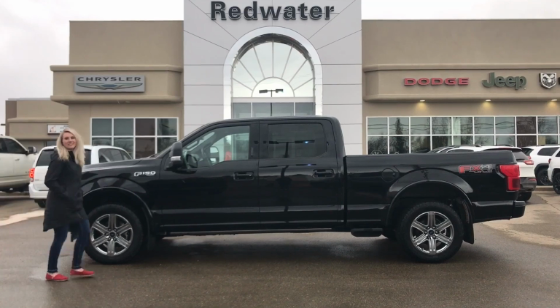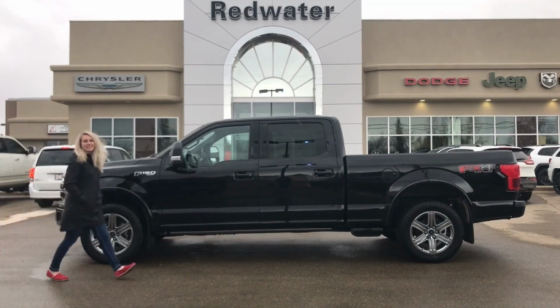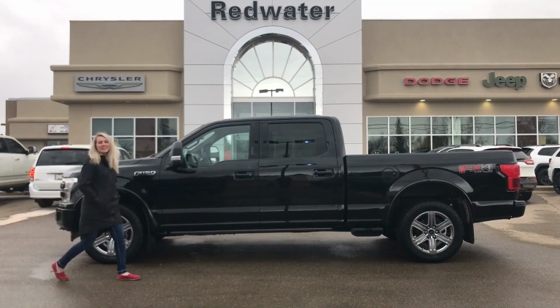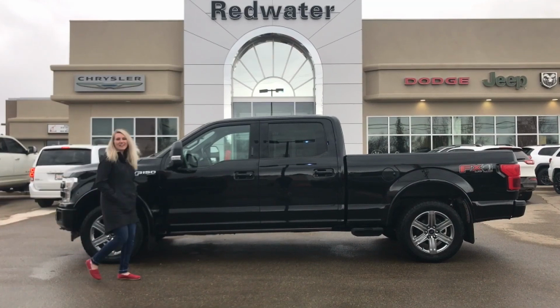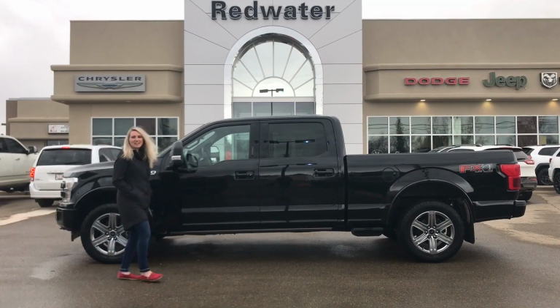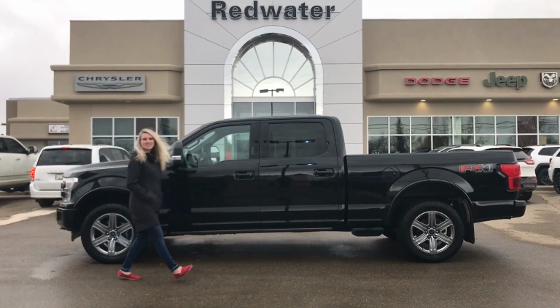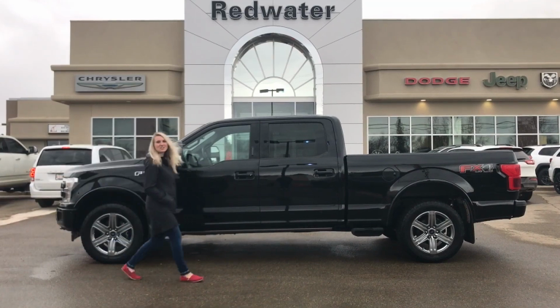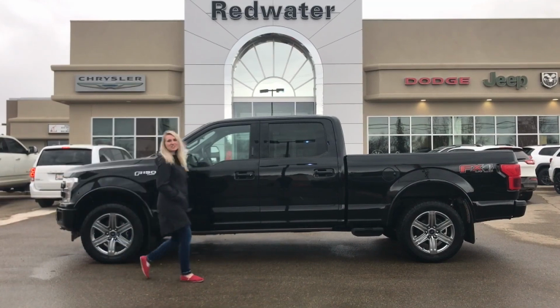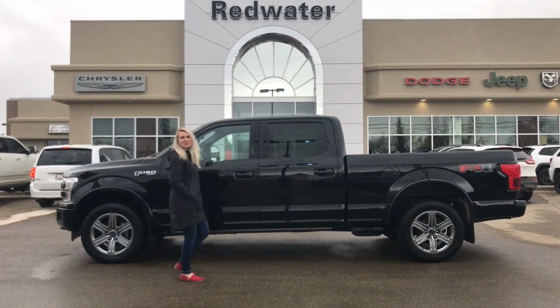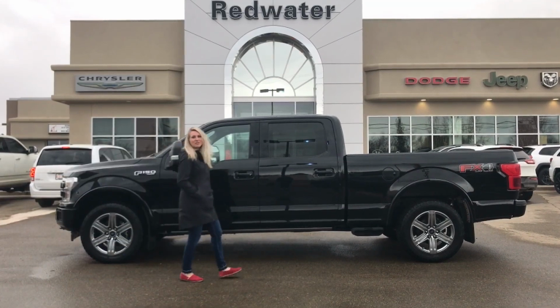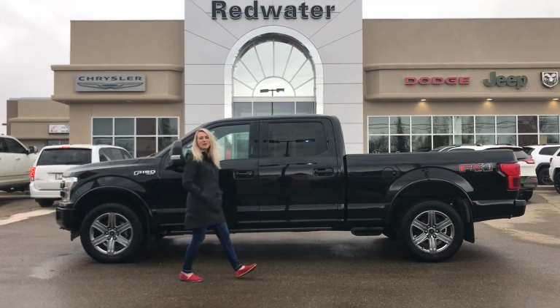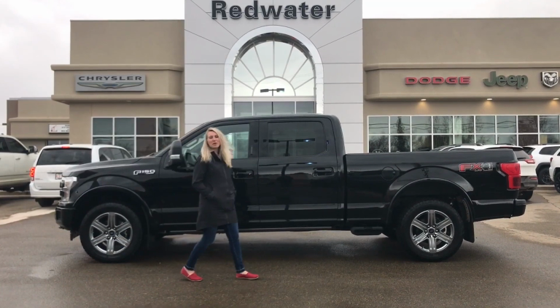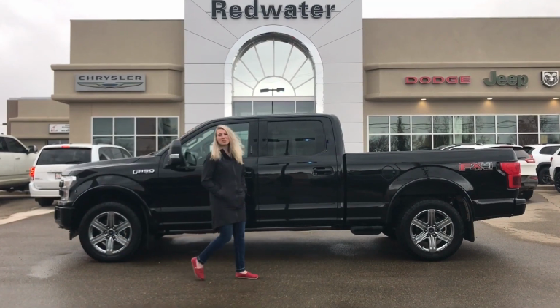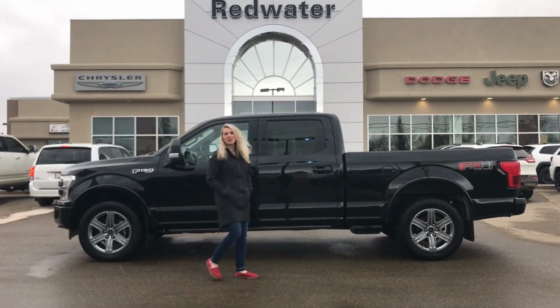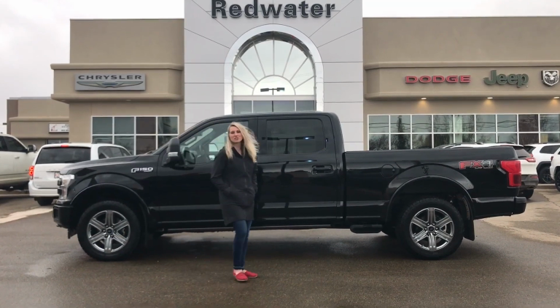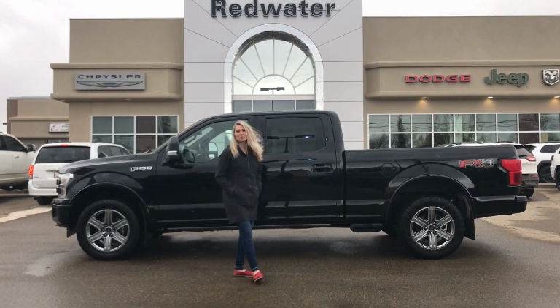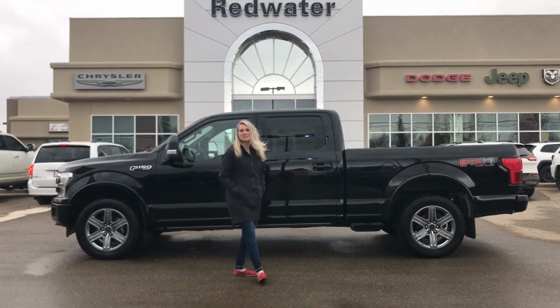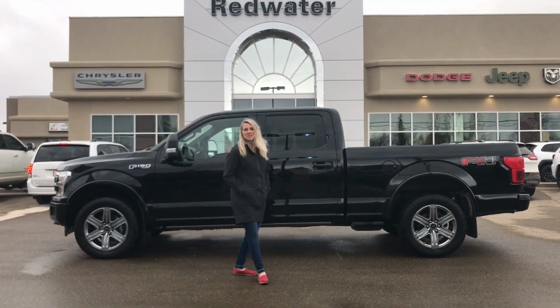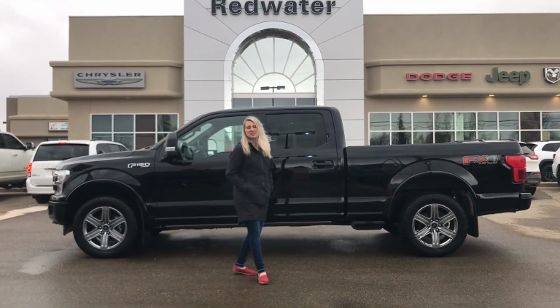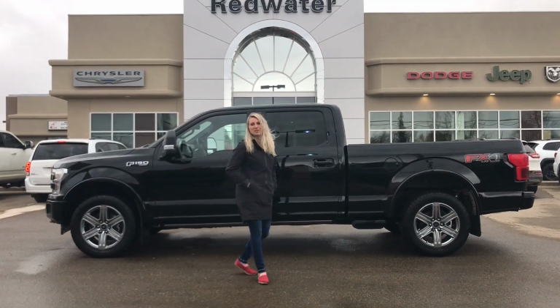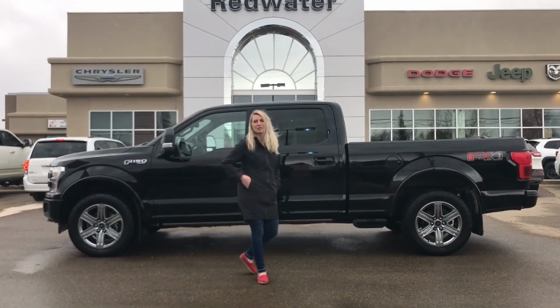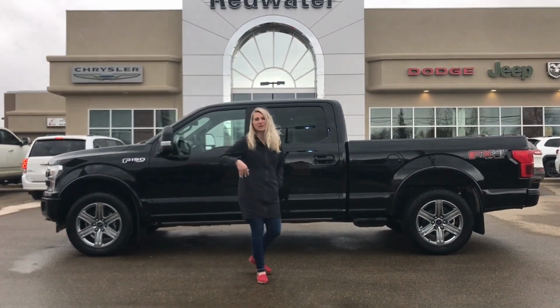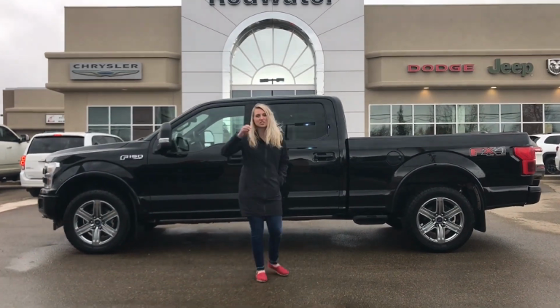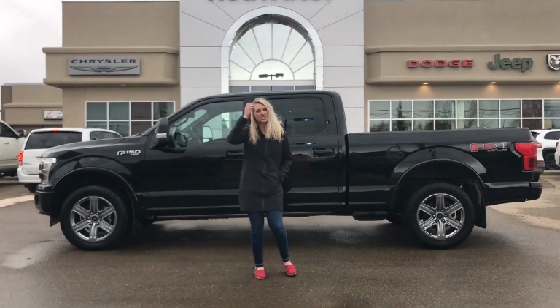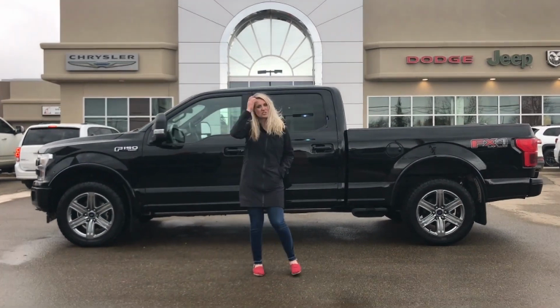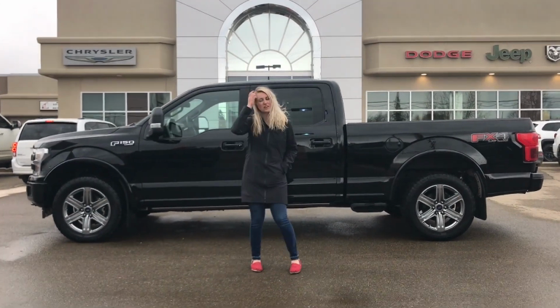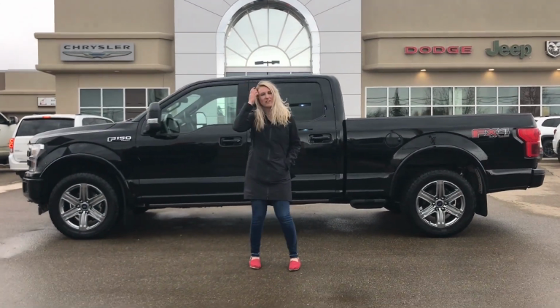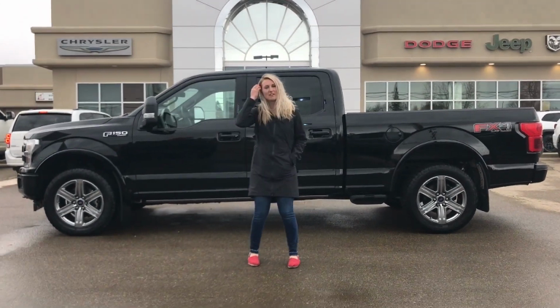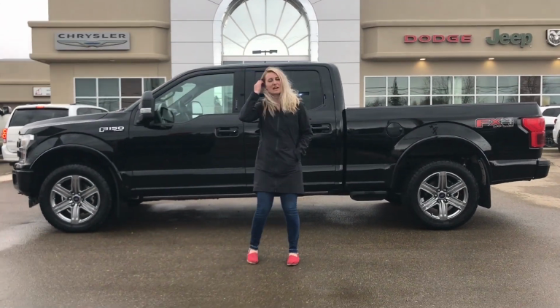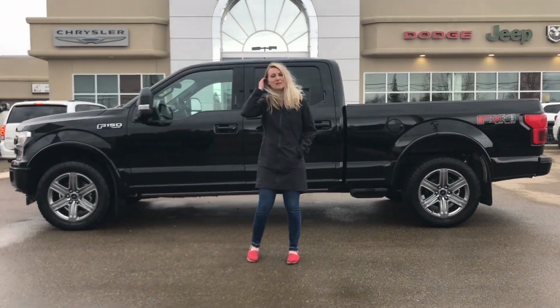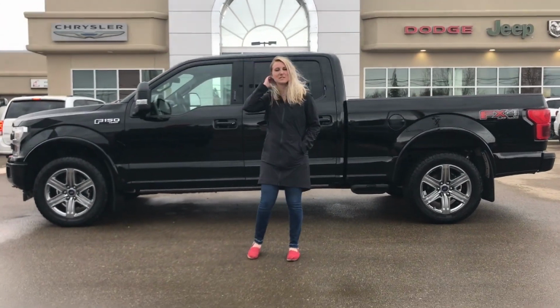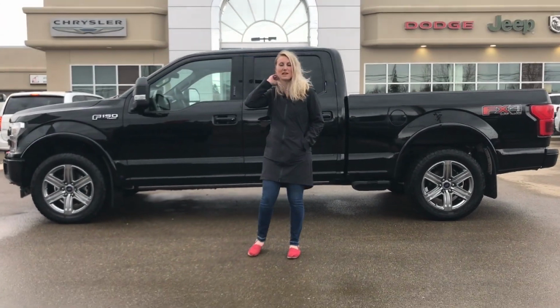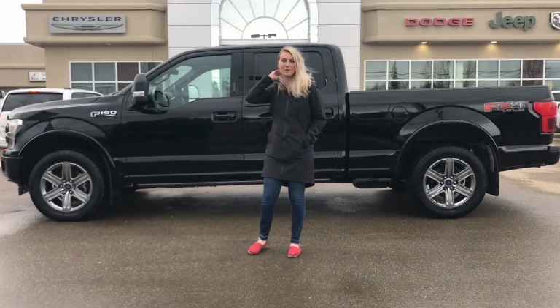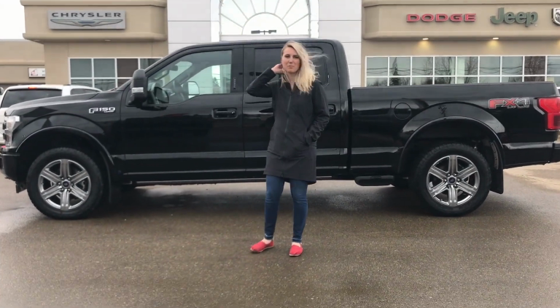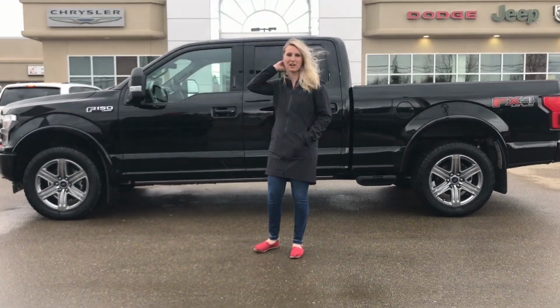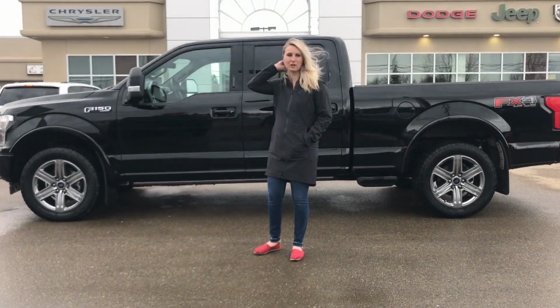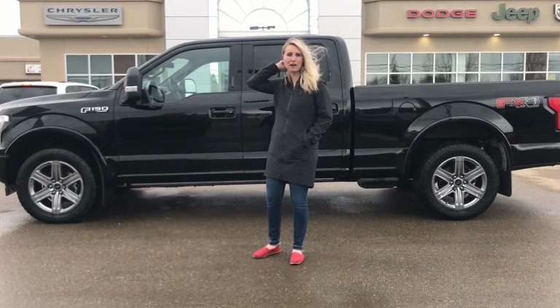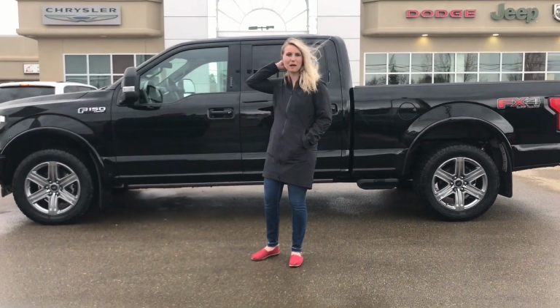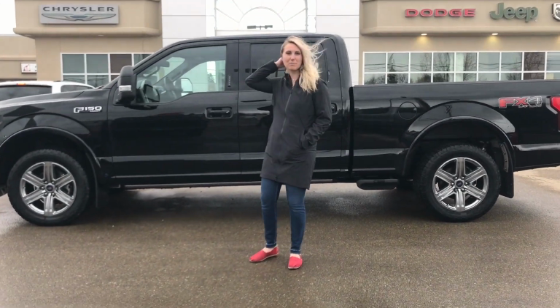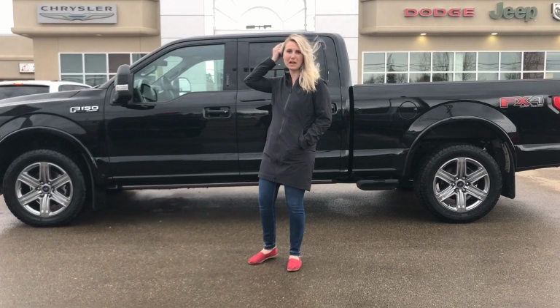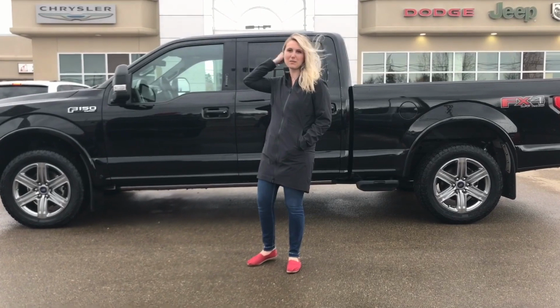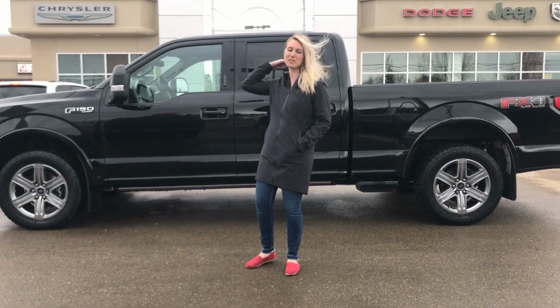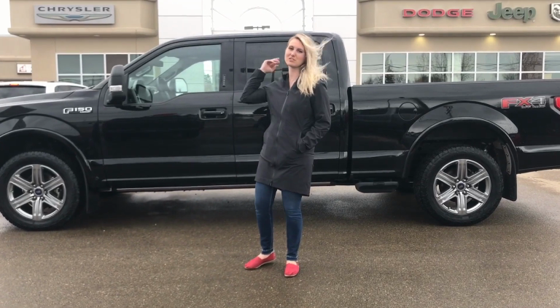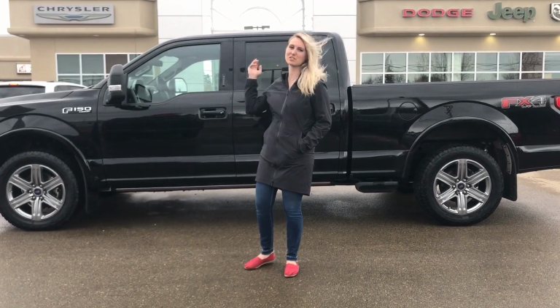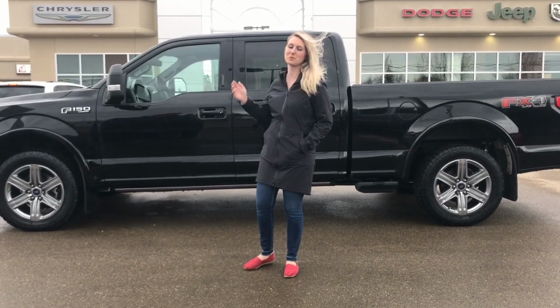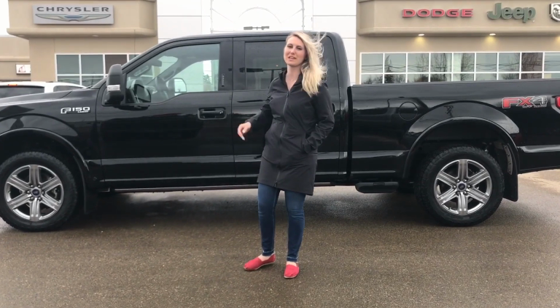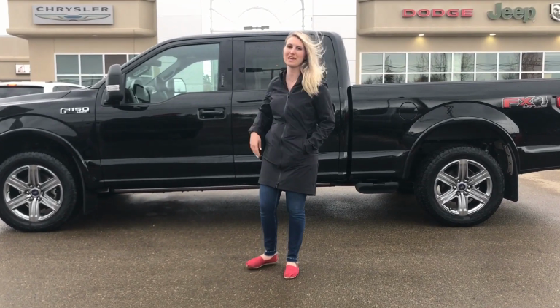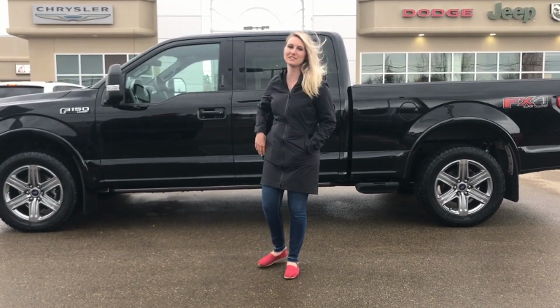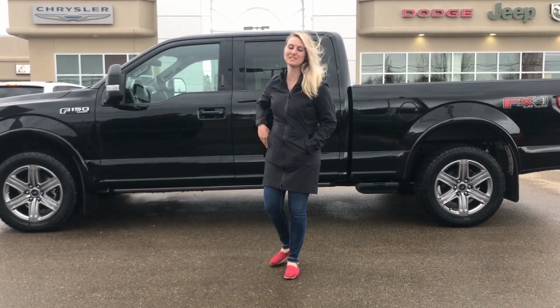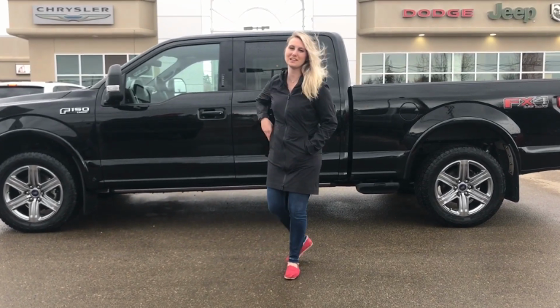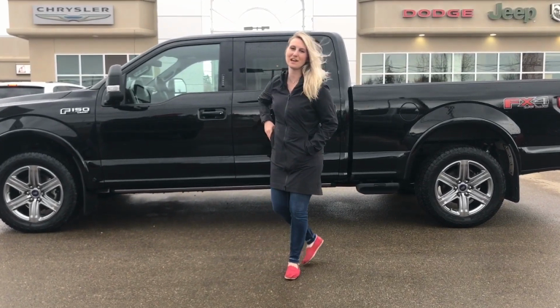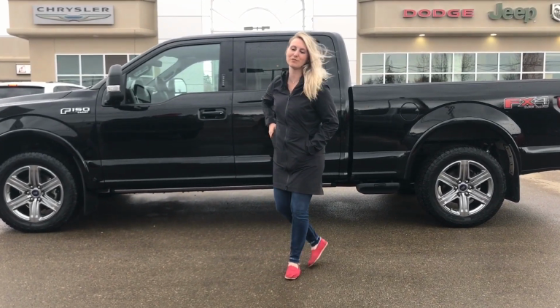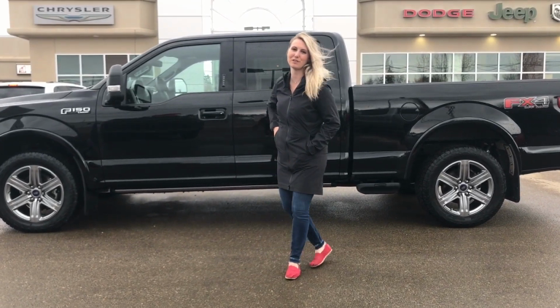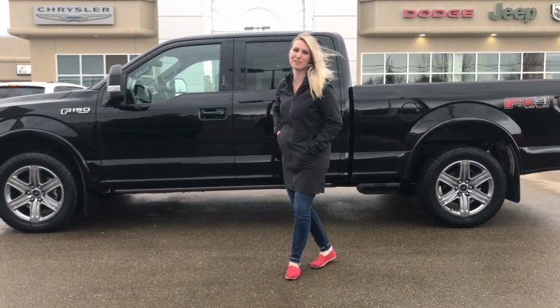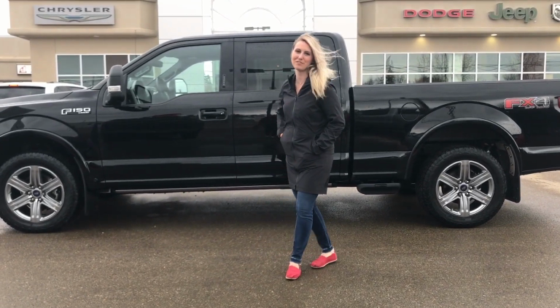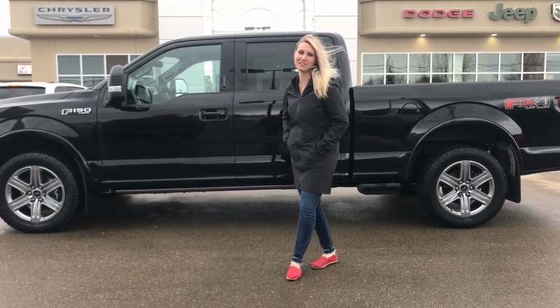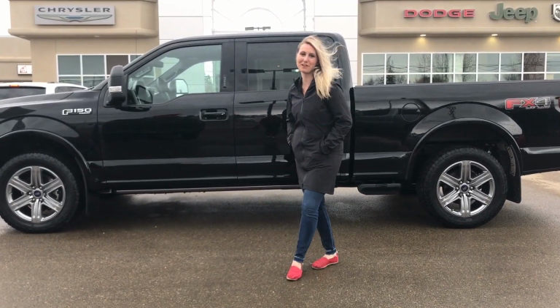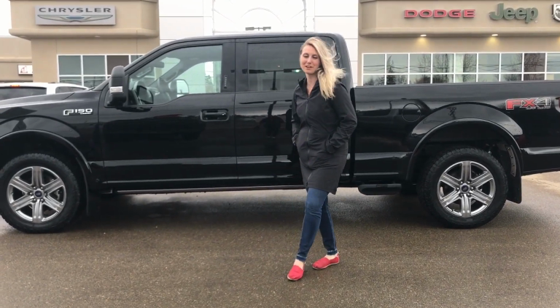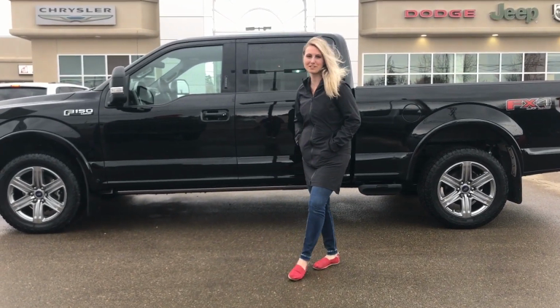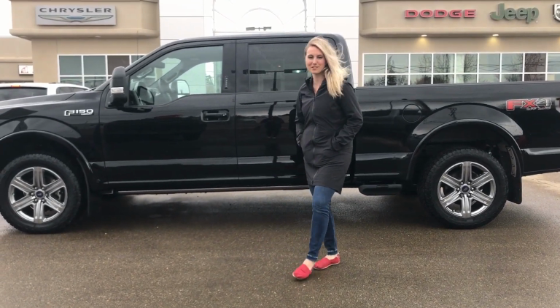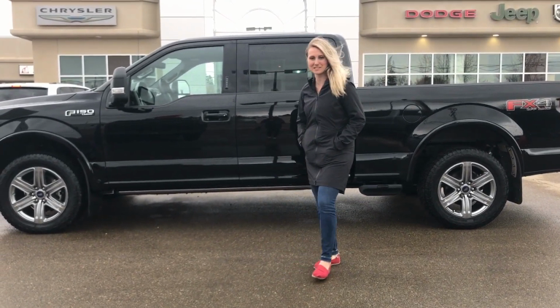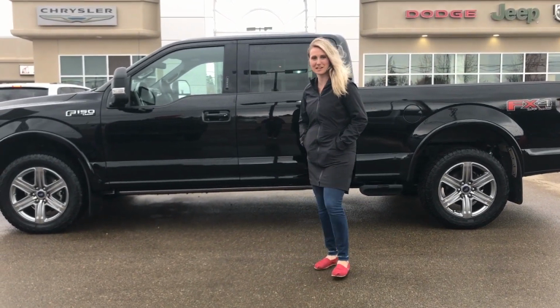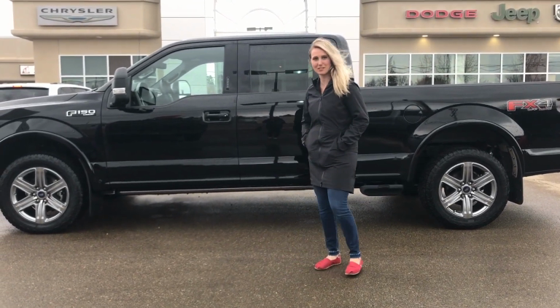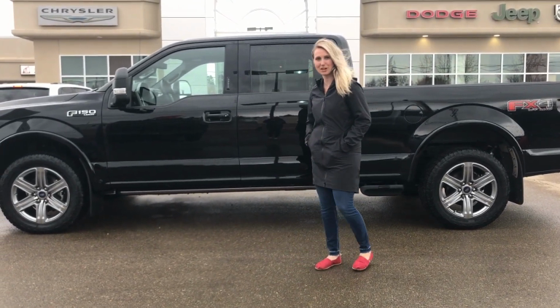Hey guys, Kirsten here at Redwater Dodge, home of the $10 oil change, Rig Ready Rams, and now we buy your RAM. Behind me there's a 2018 F-150 Lariat, so let's take a look.